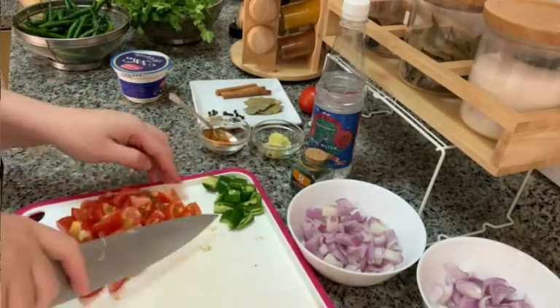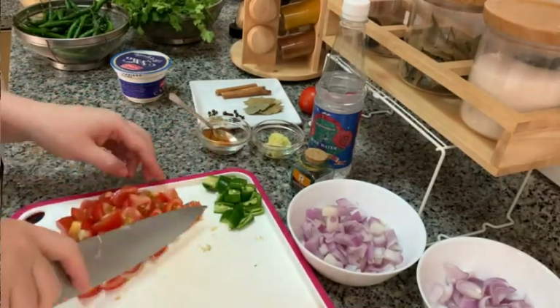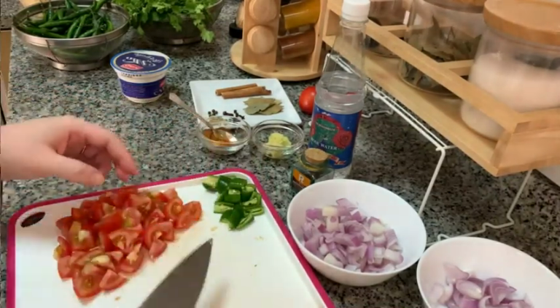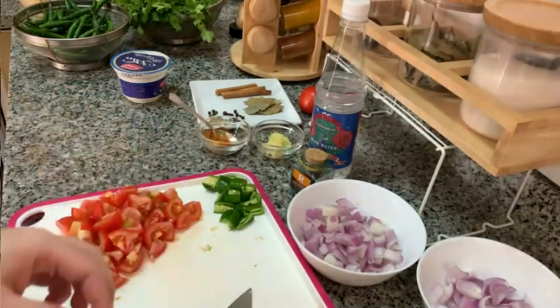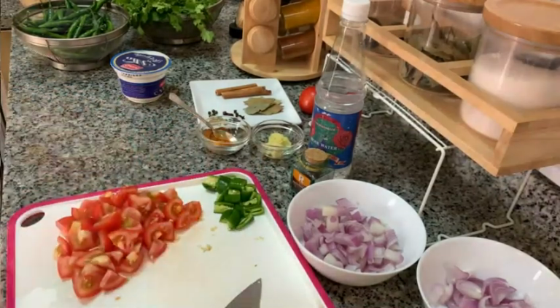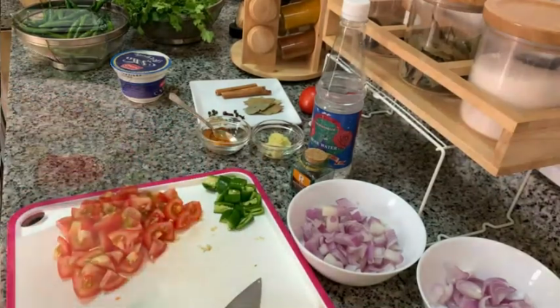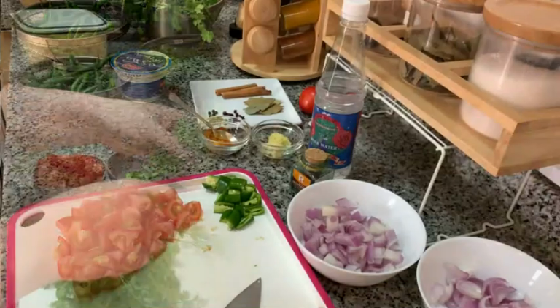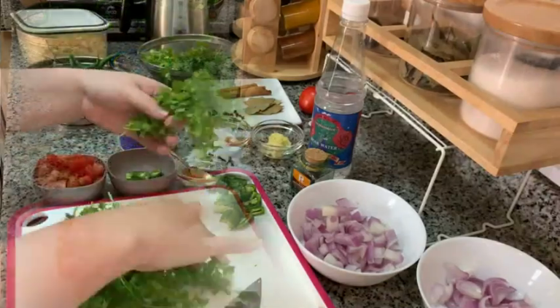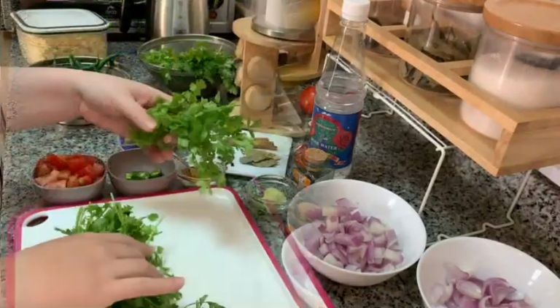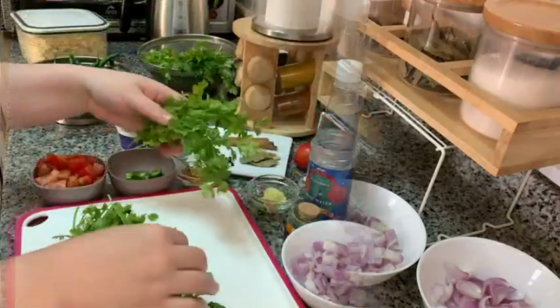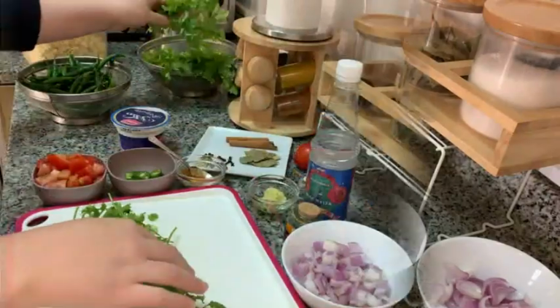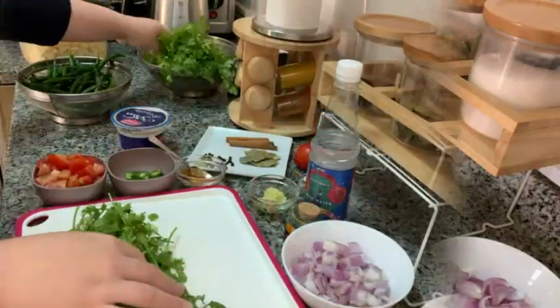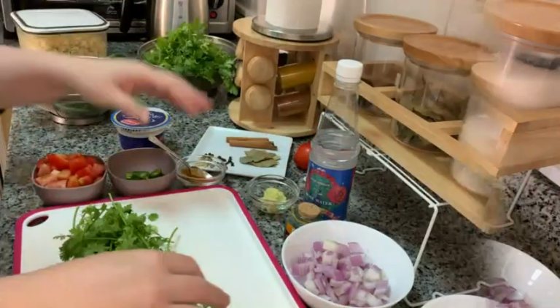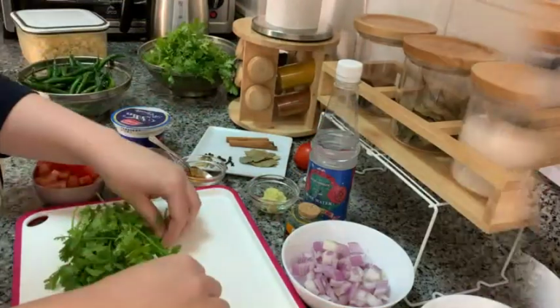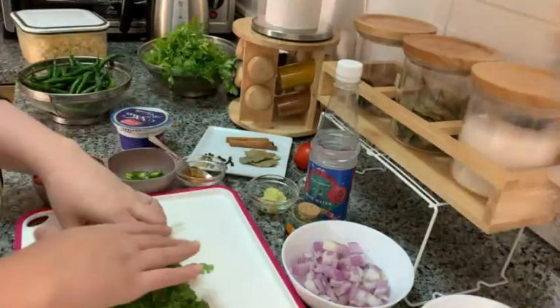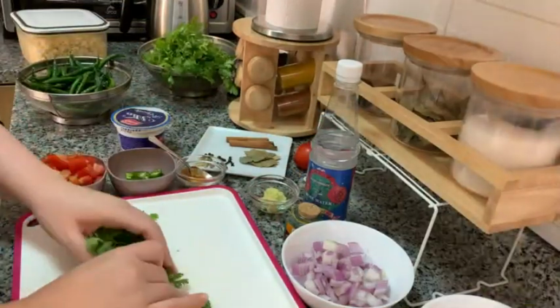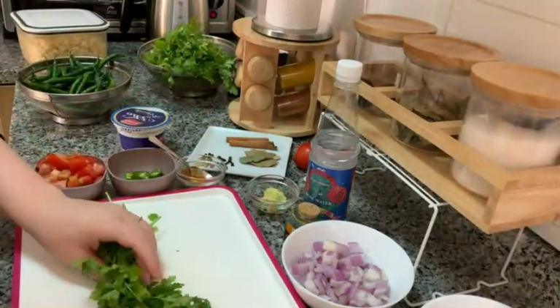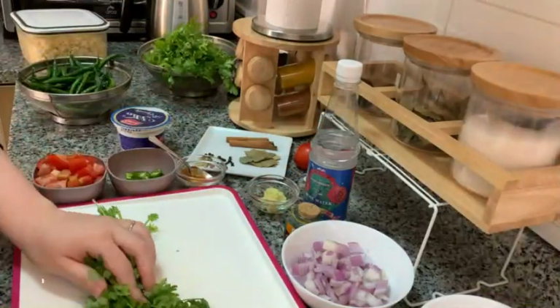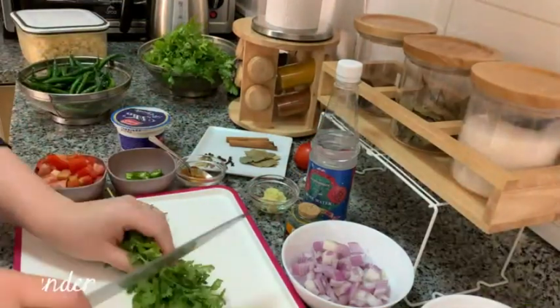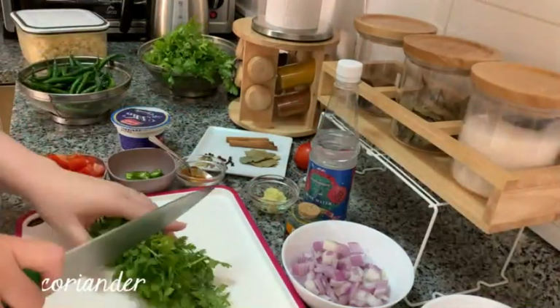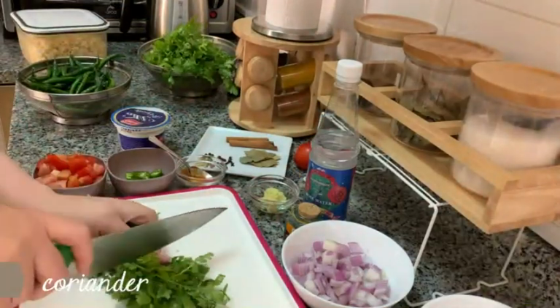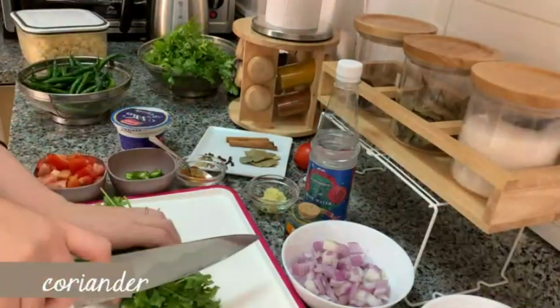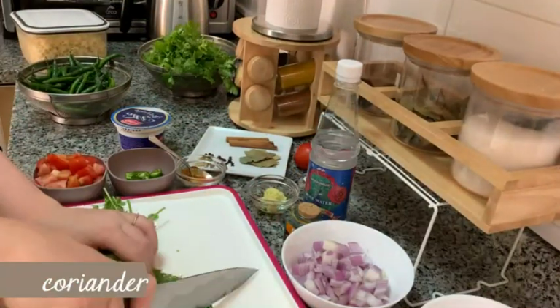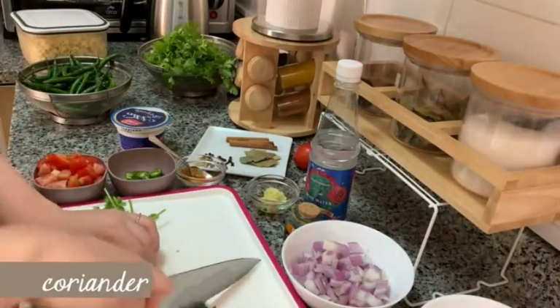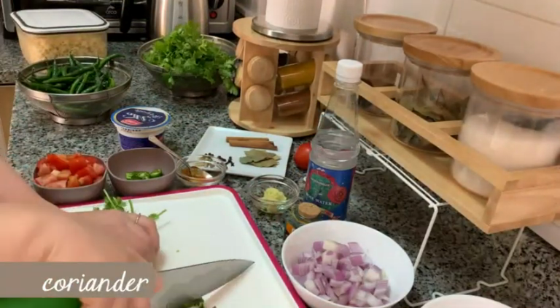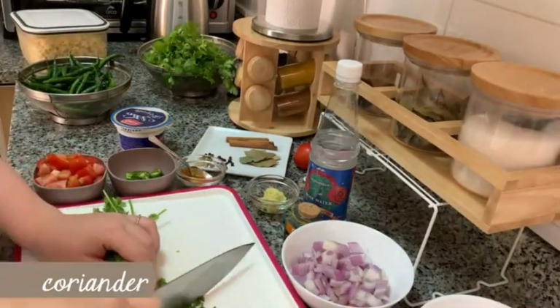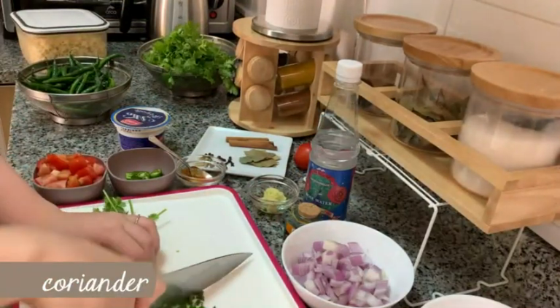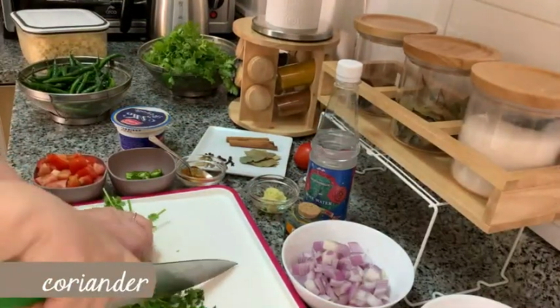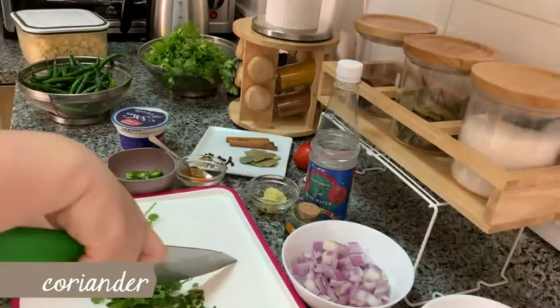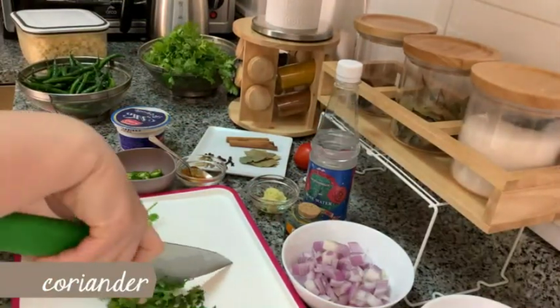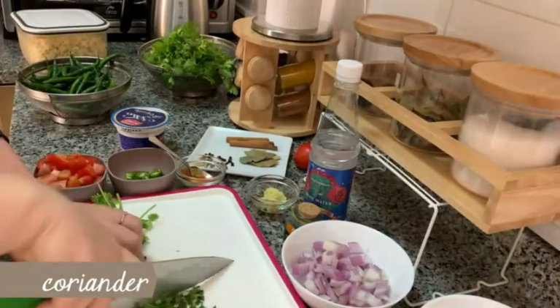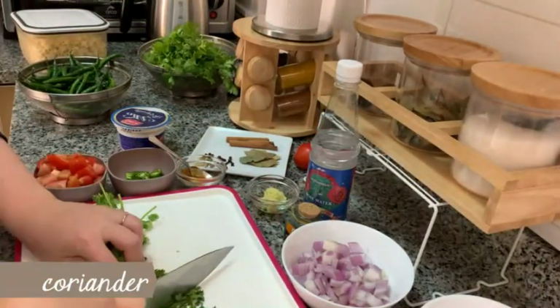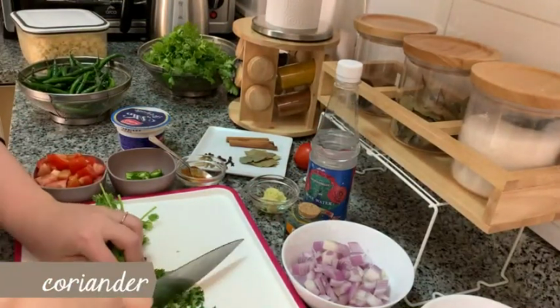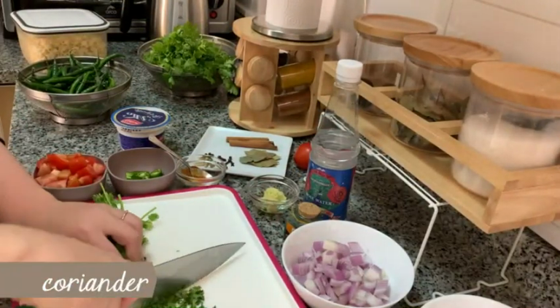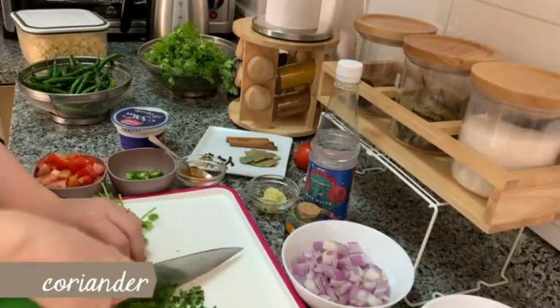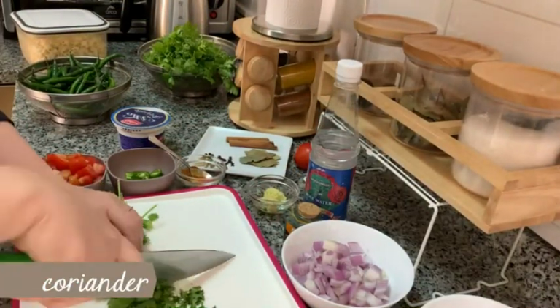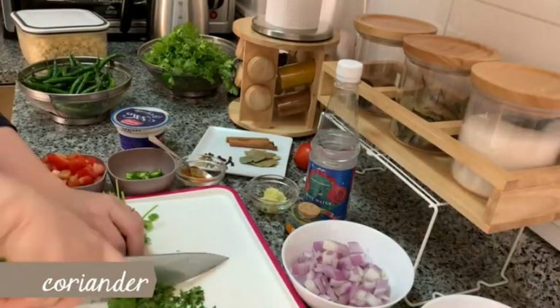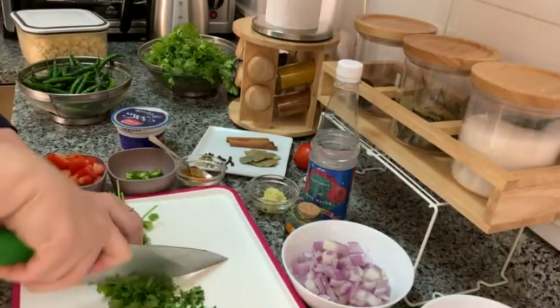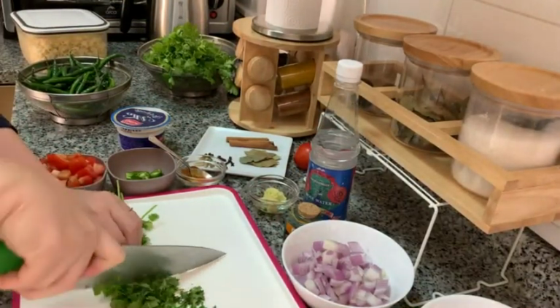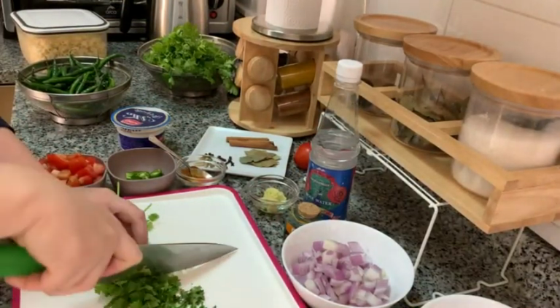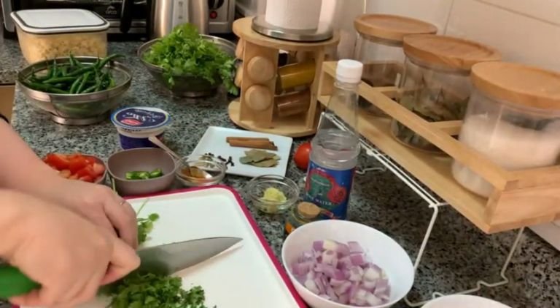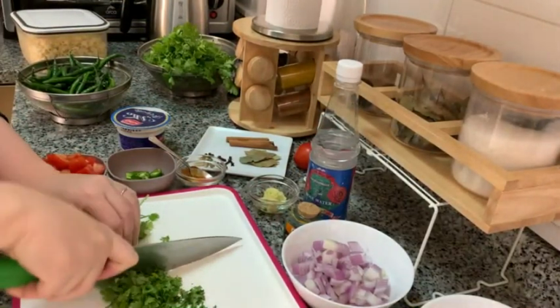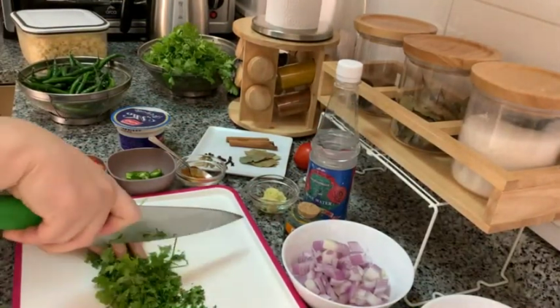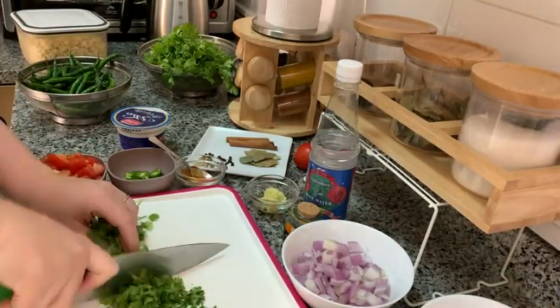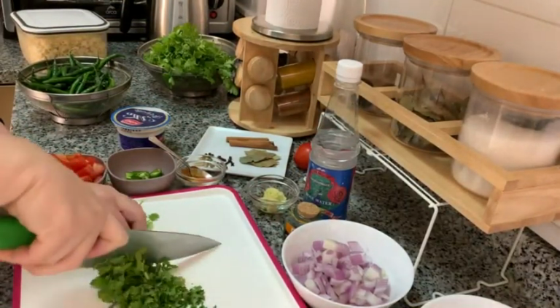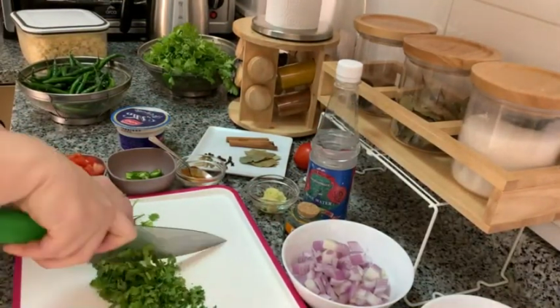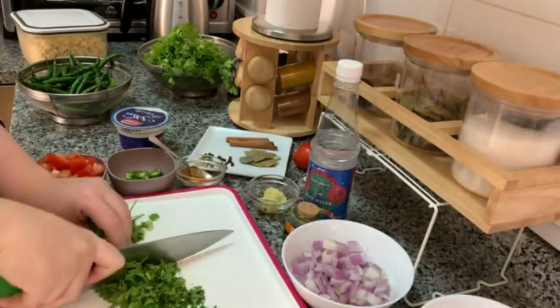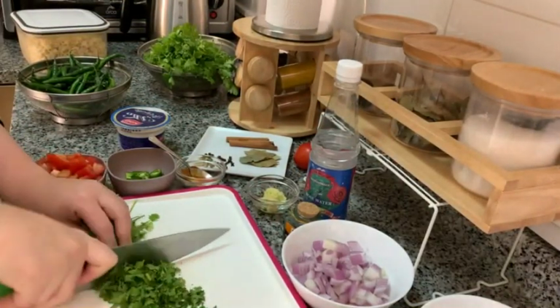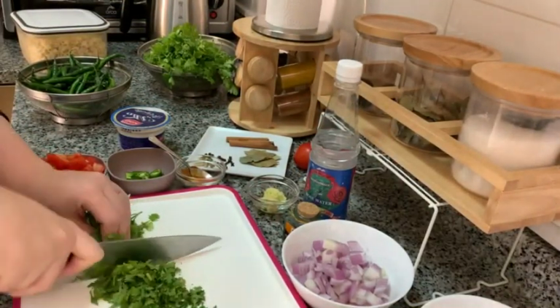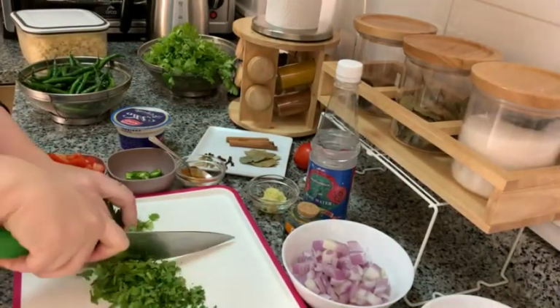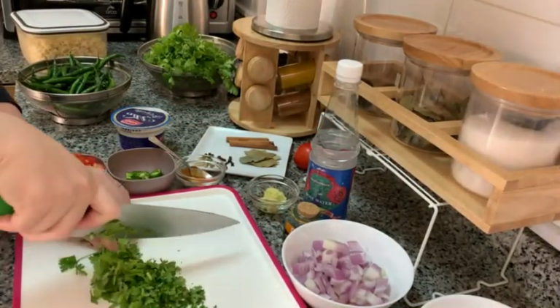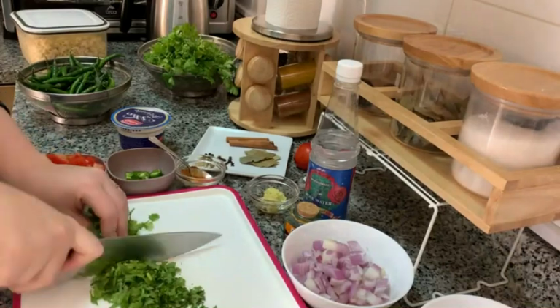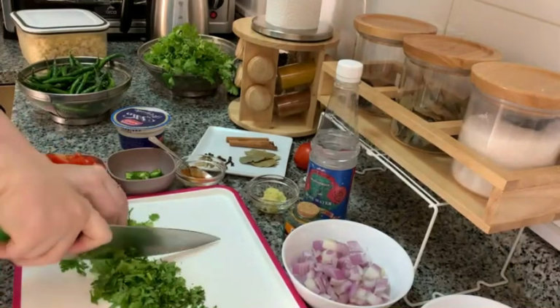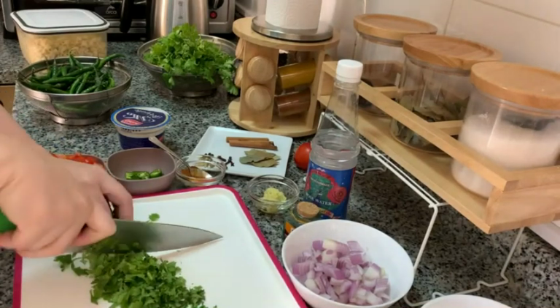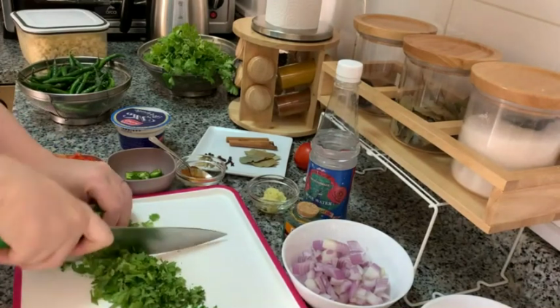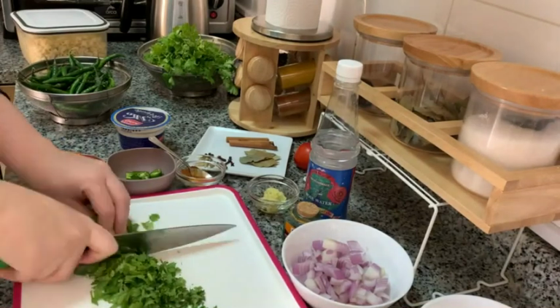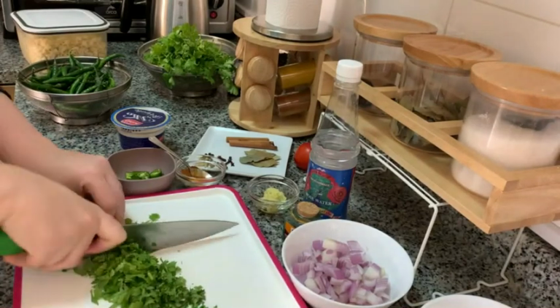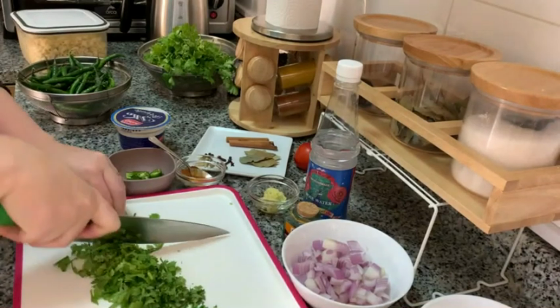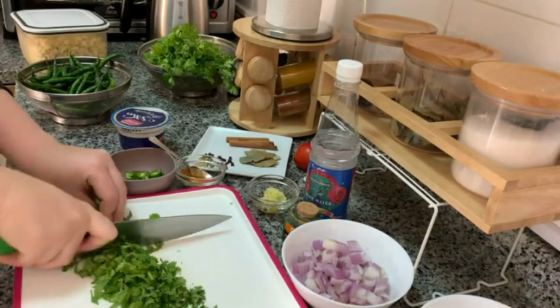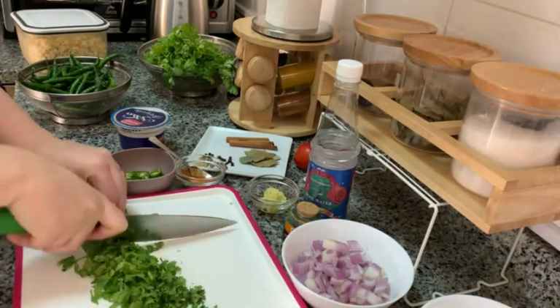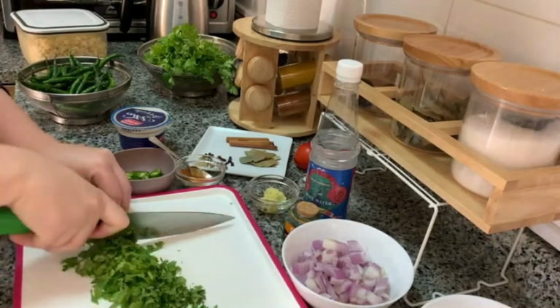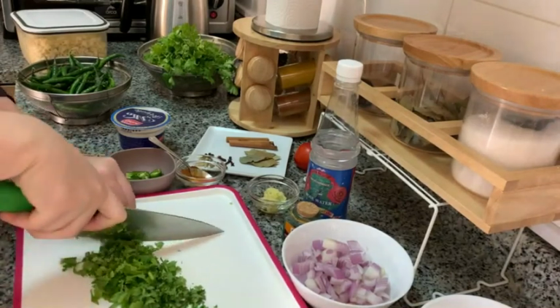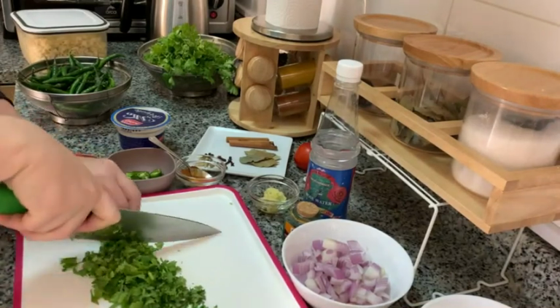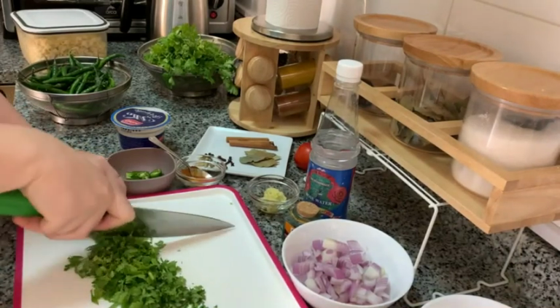Now I'm gonna be chopping some coriander. Whenever you're chopping herbs, you want to make sure that your knife is very sharp.